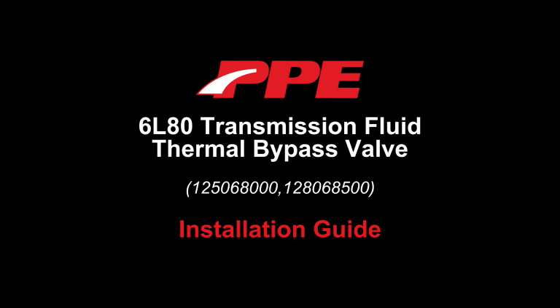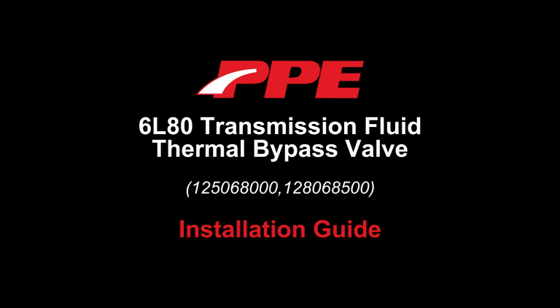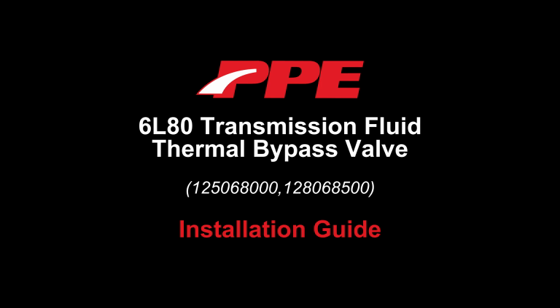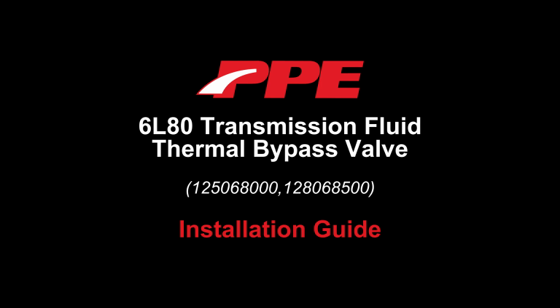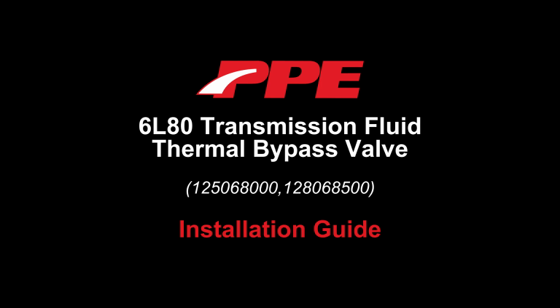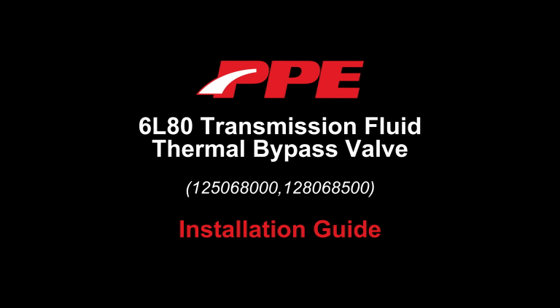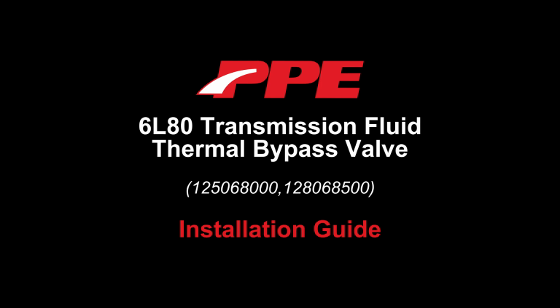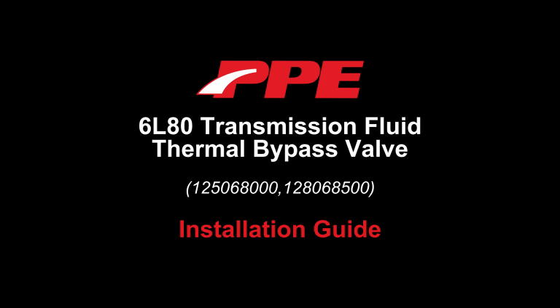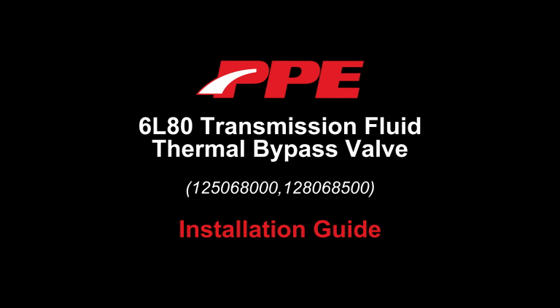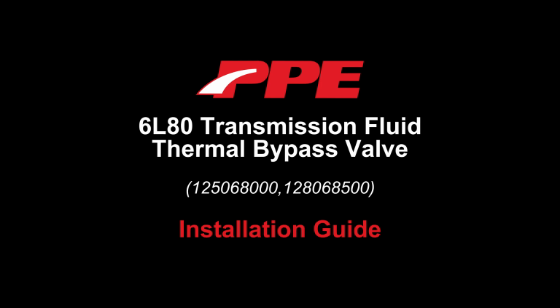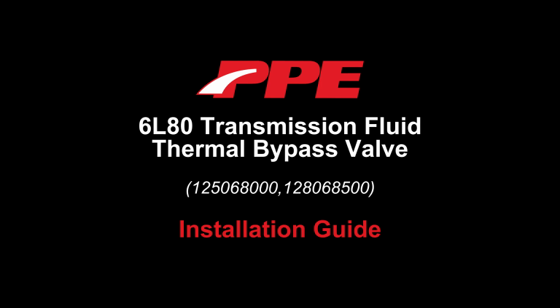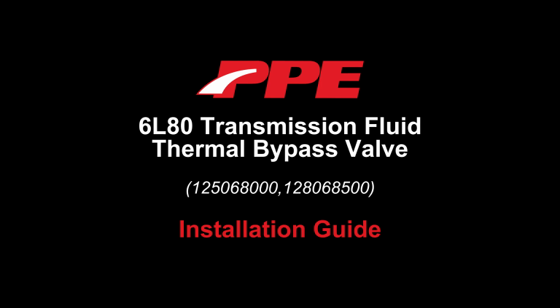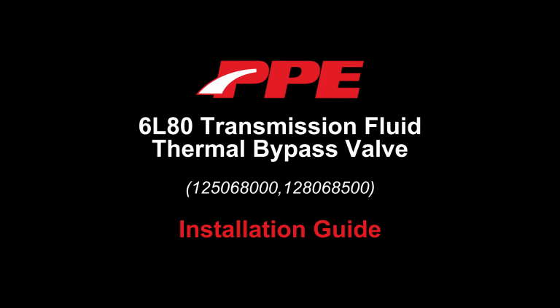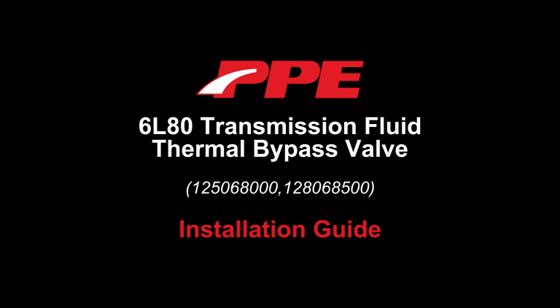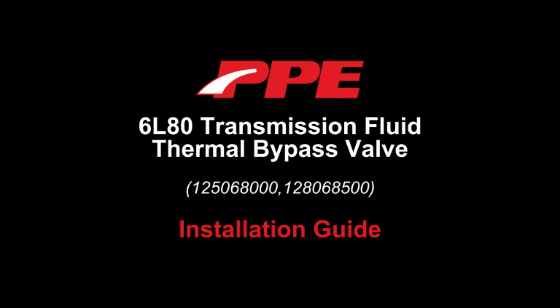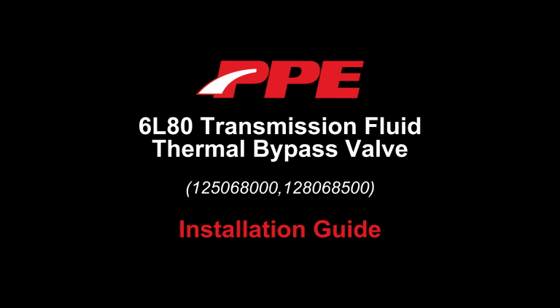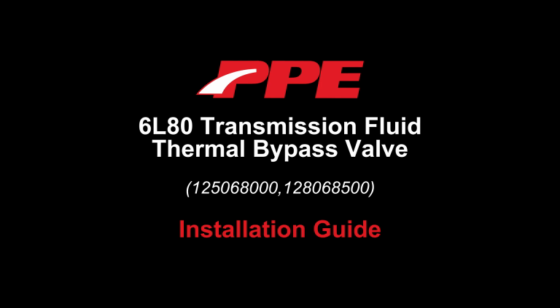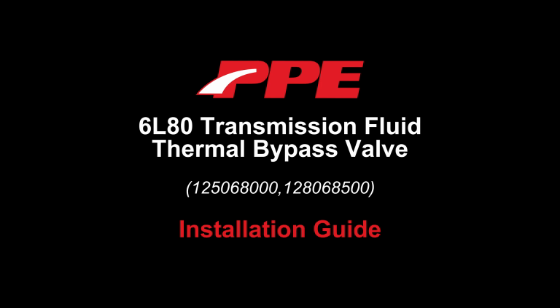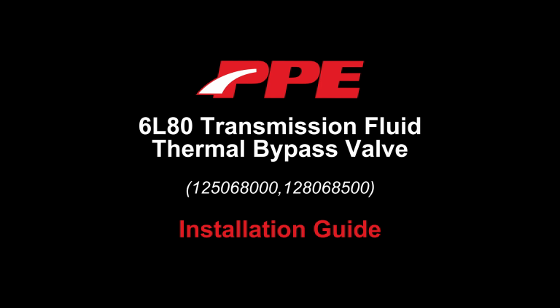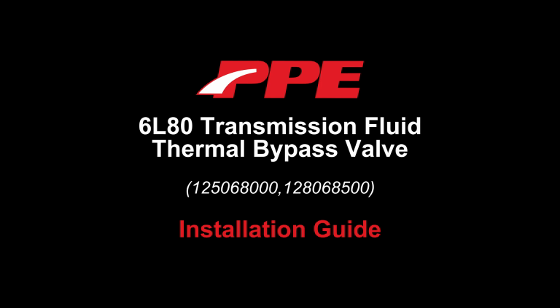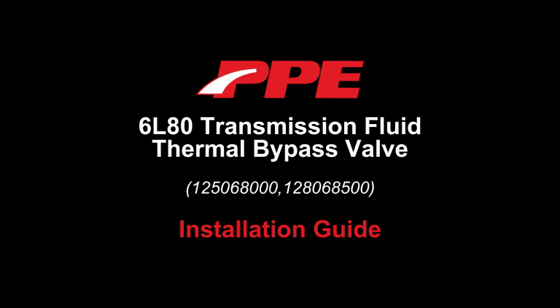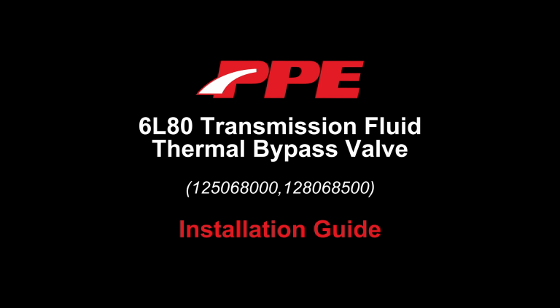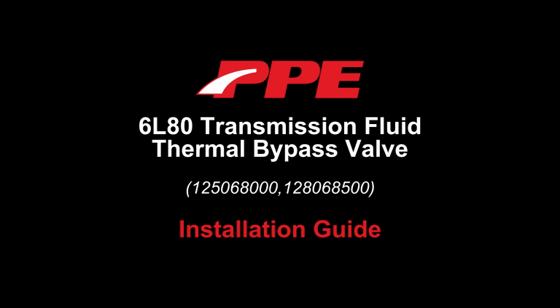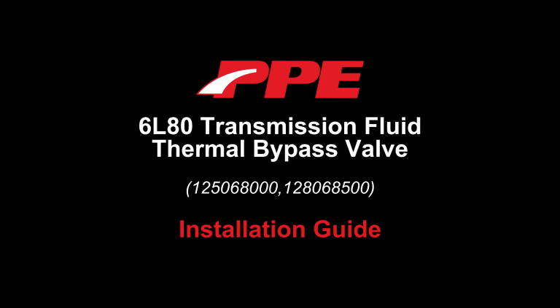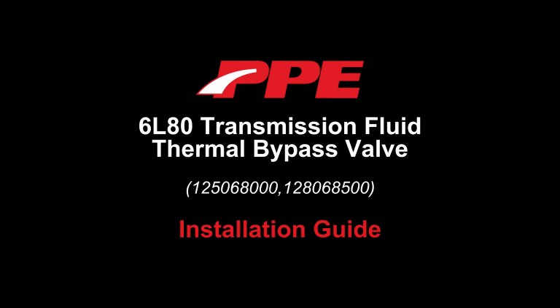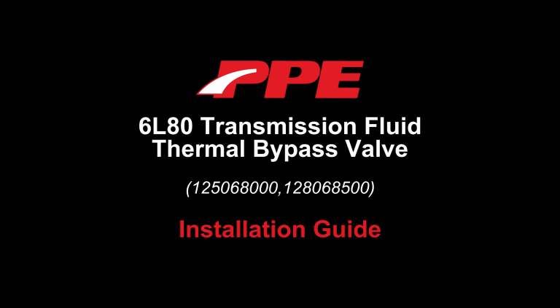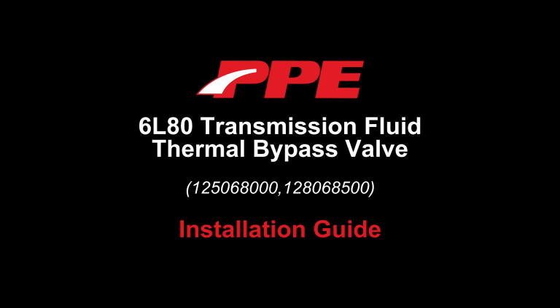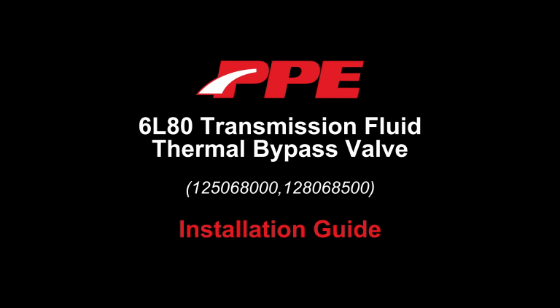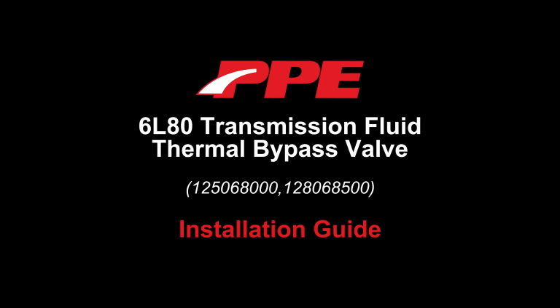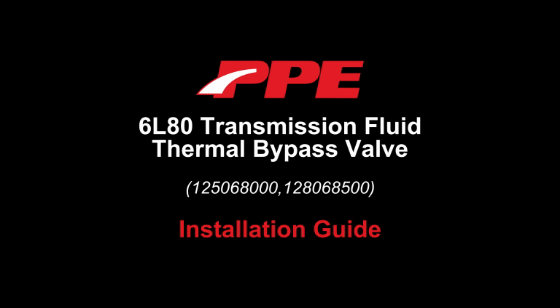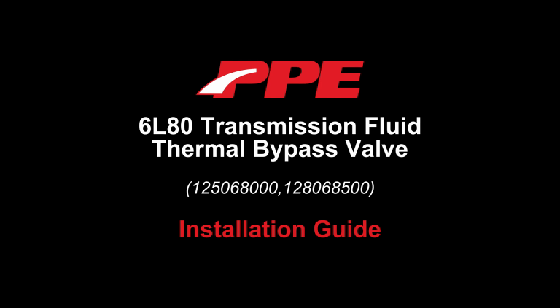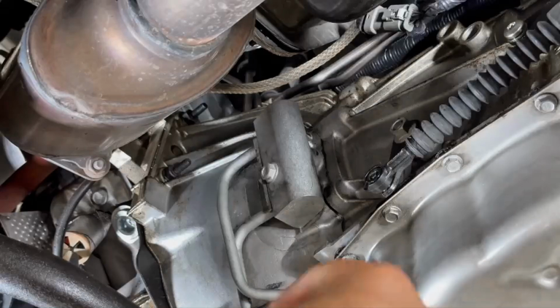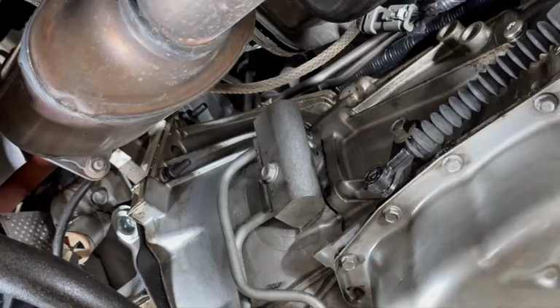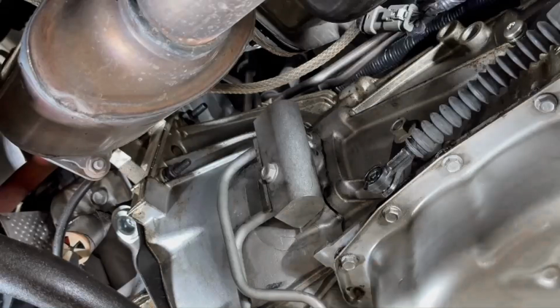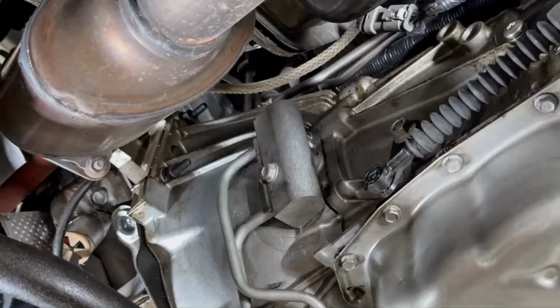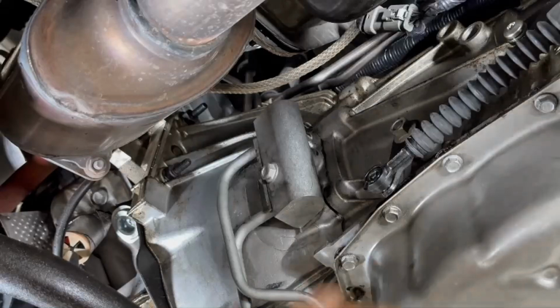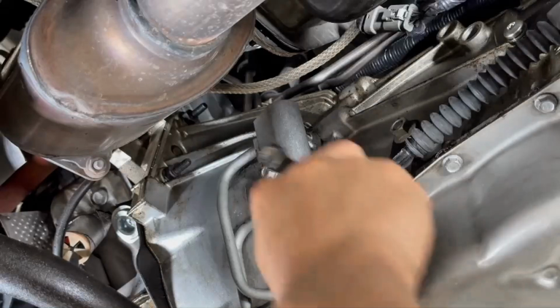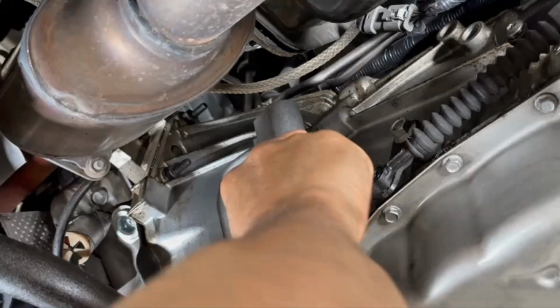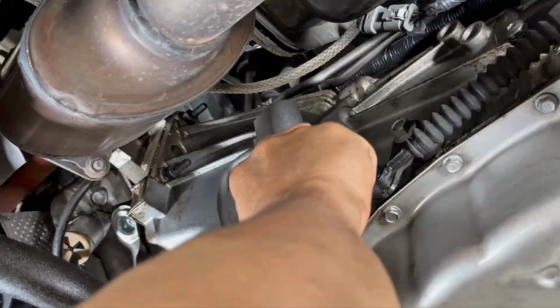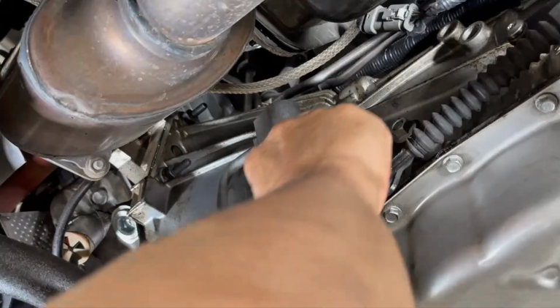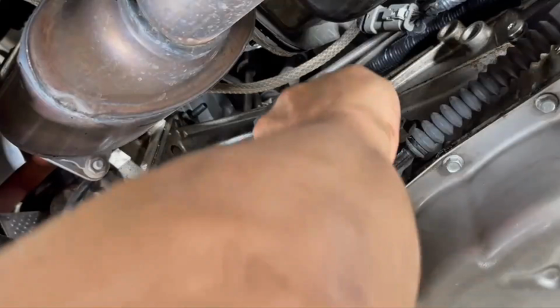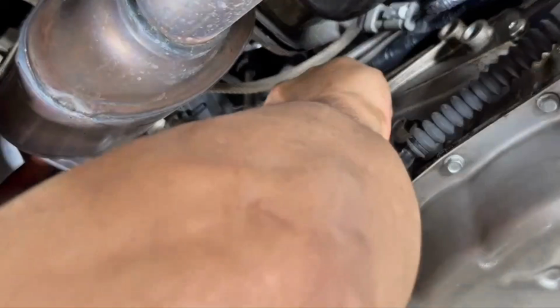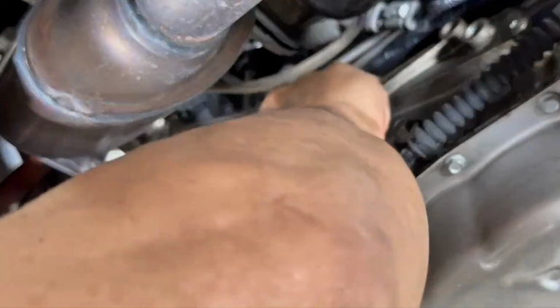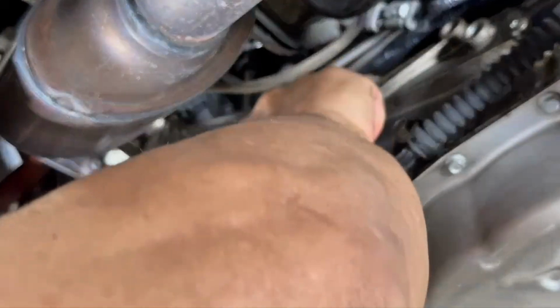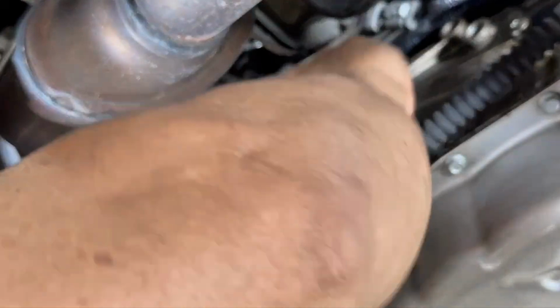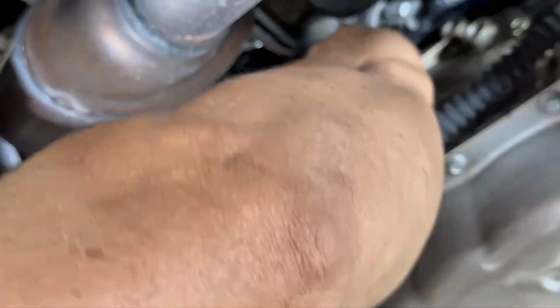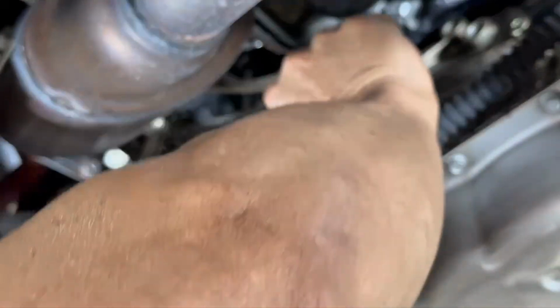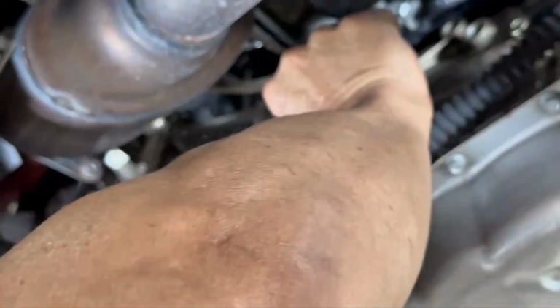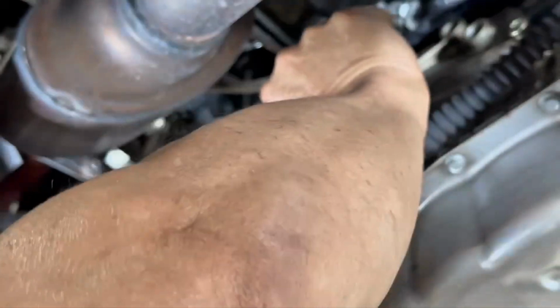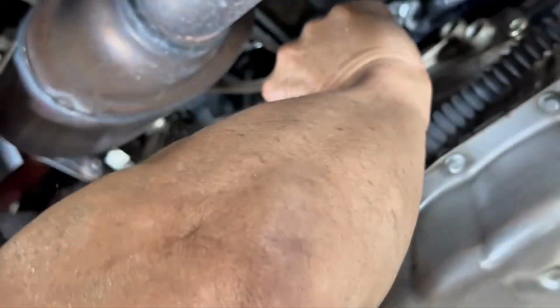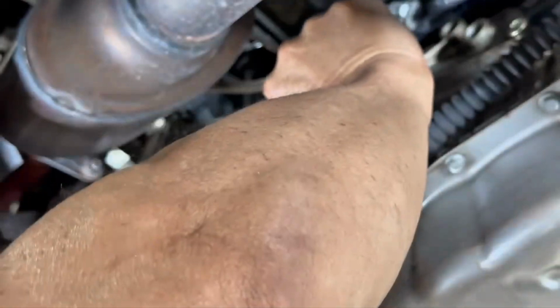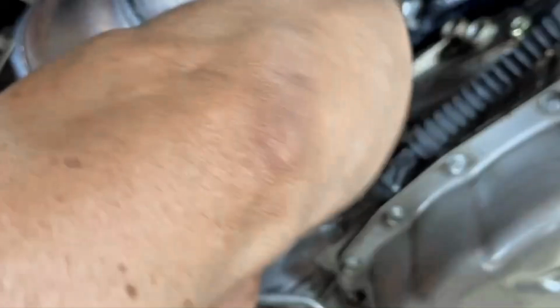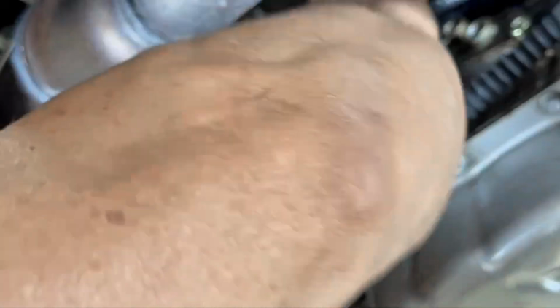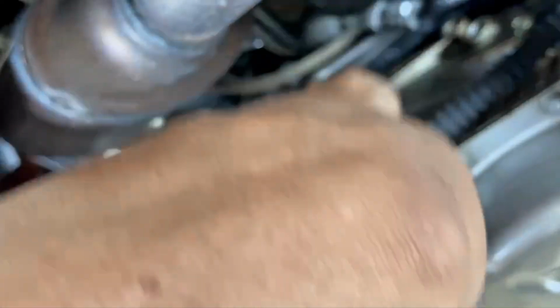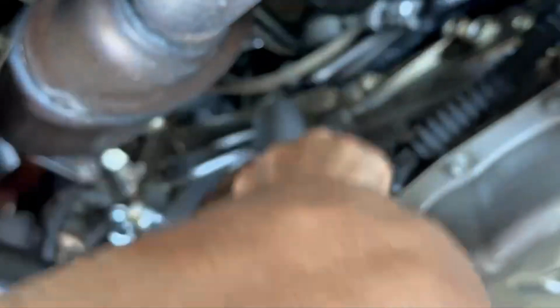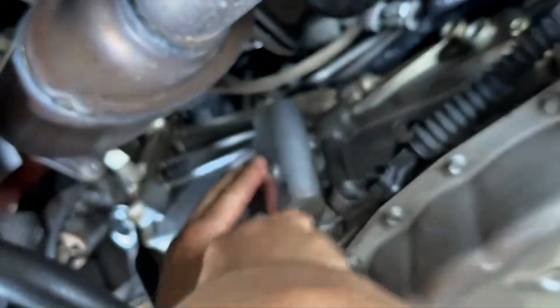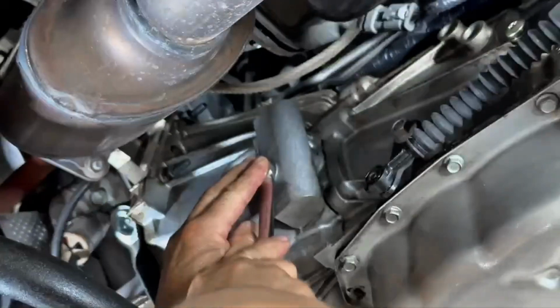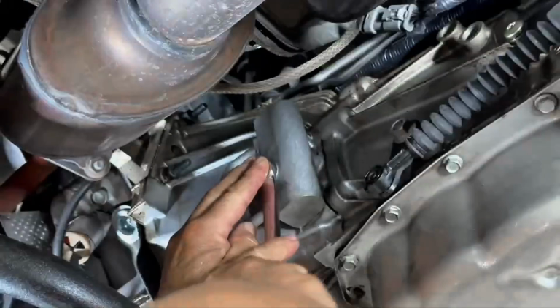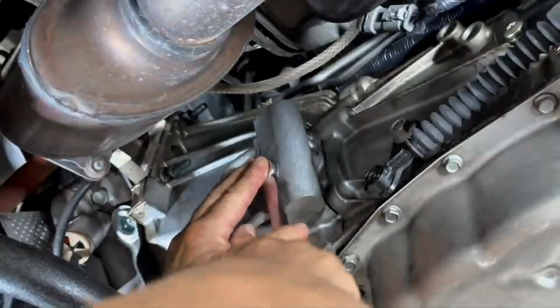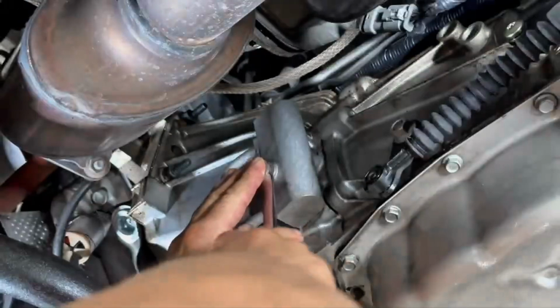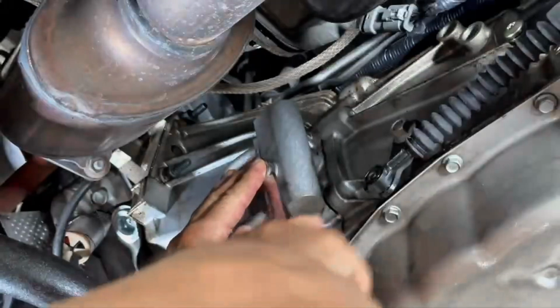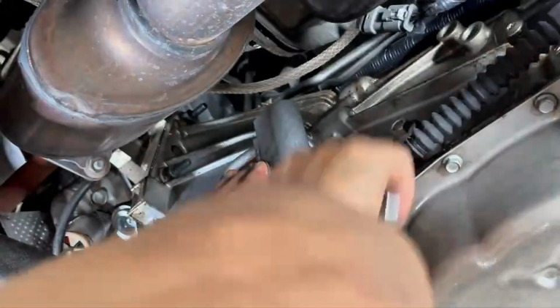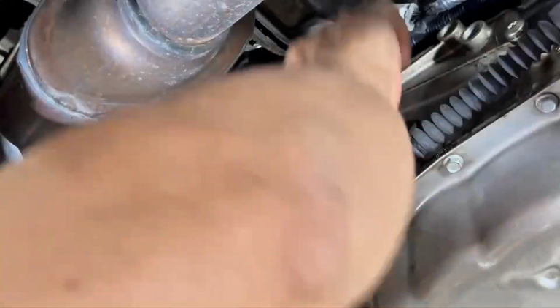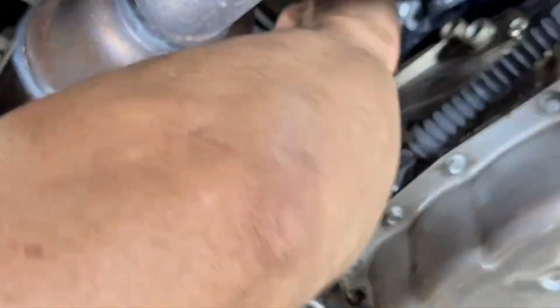6L80 Transmission Fluid Thermal Bypass Valve Installation Guide. Step 1: Loosen the factory thermal bypass valve bolt.